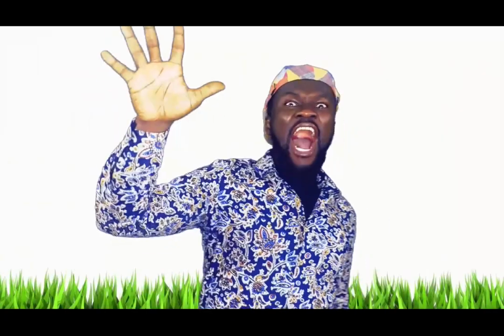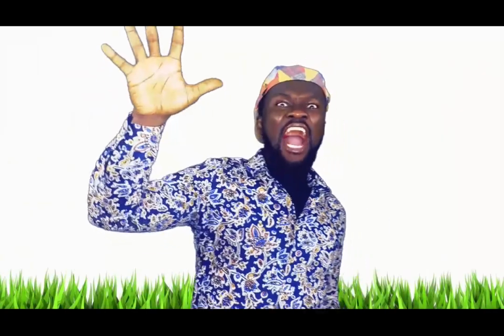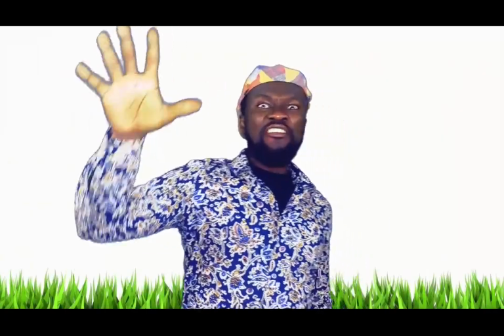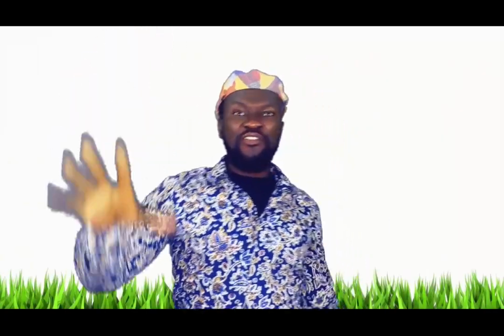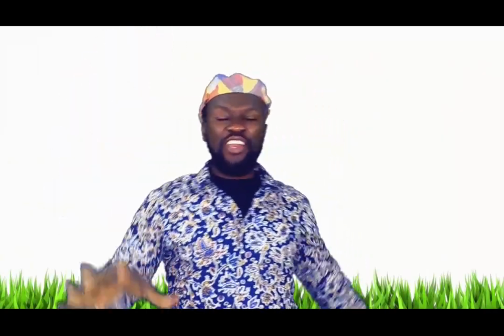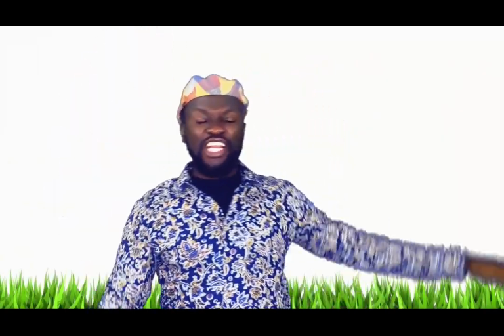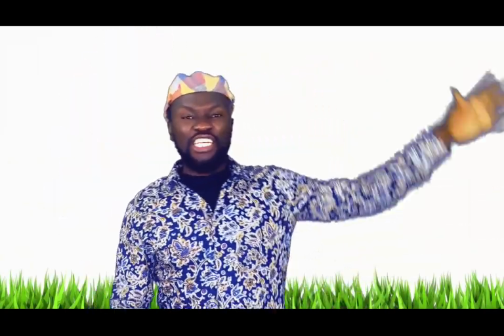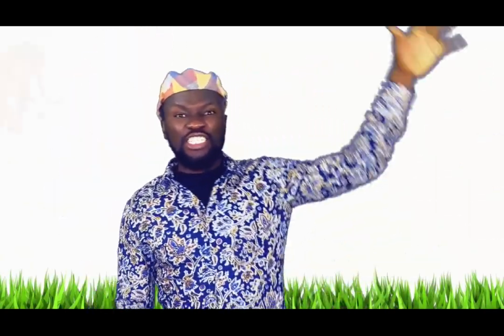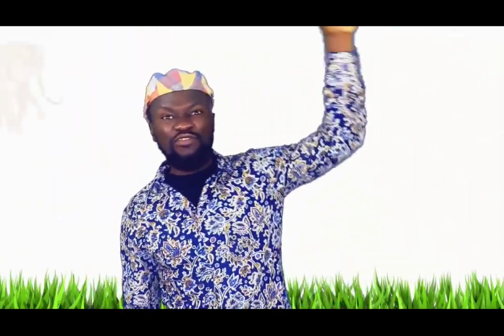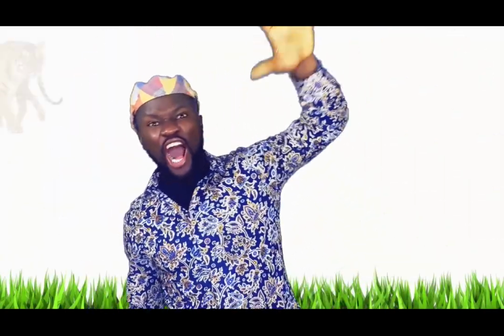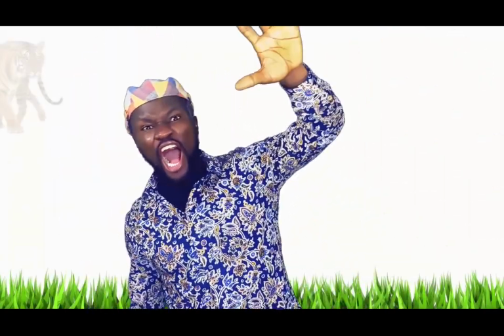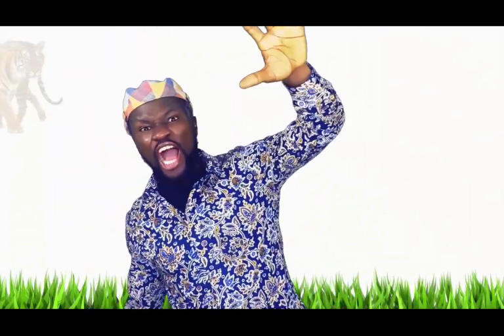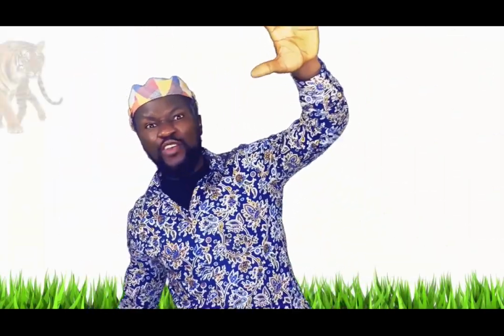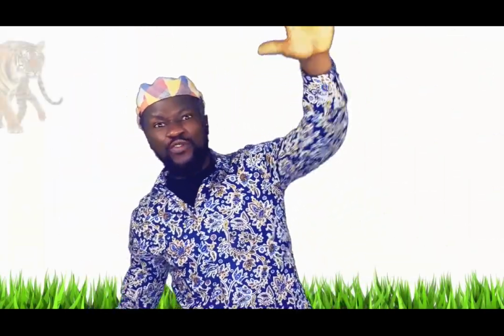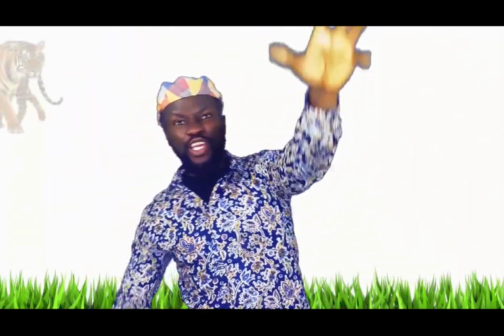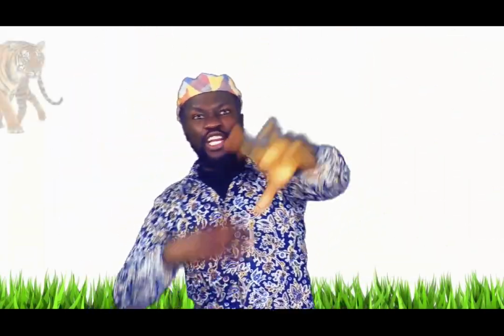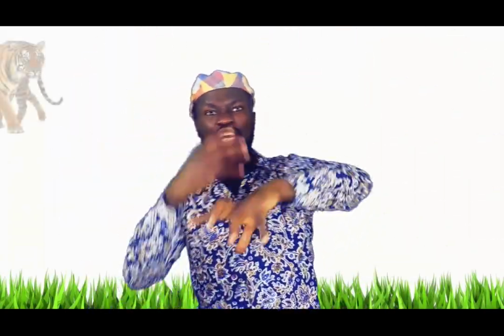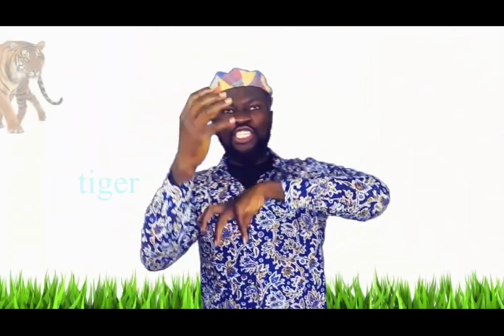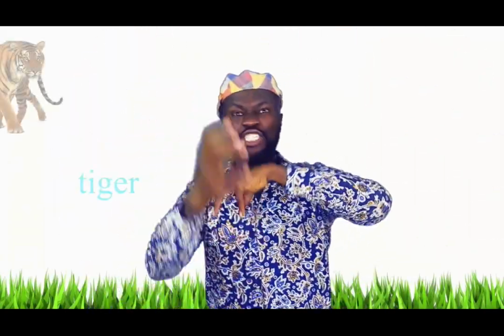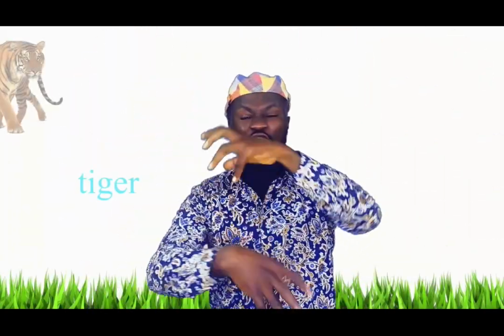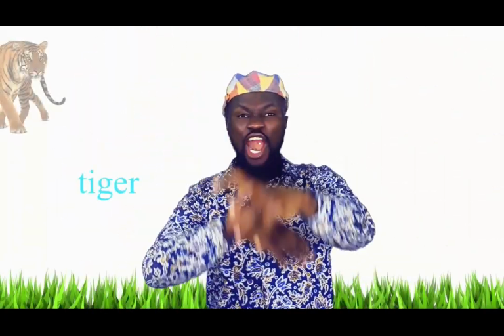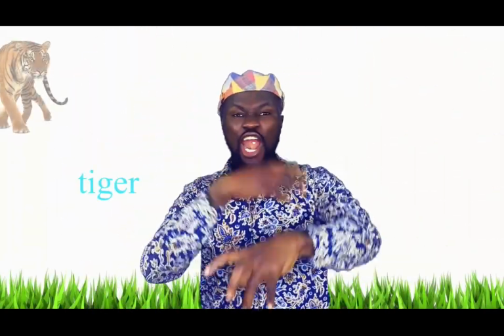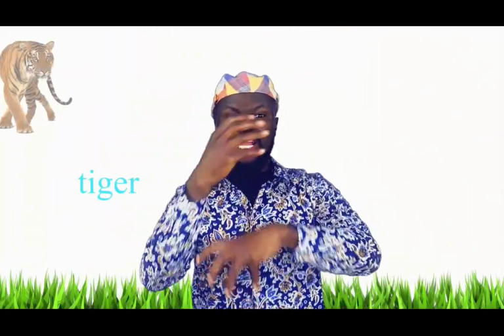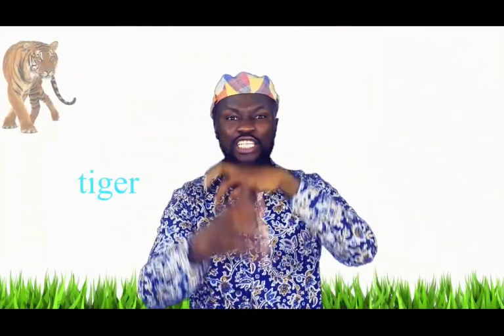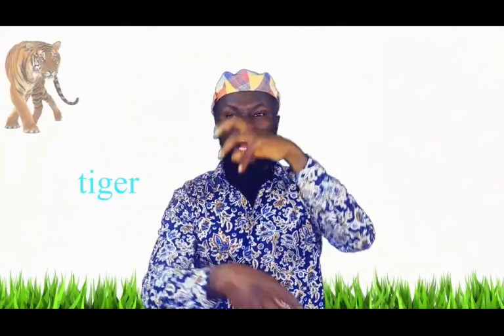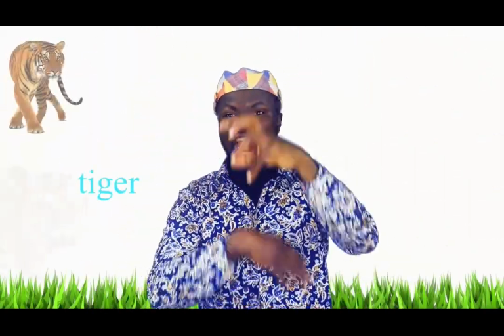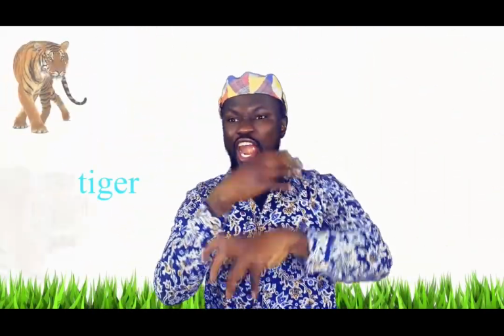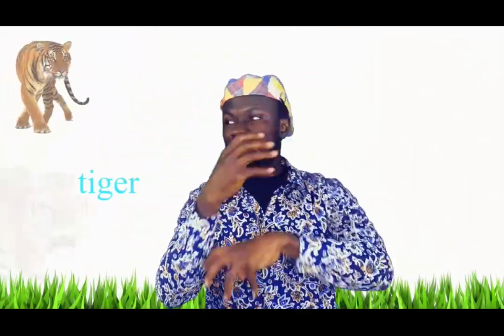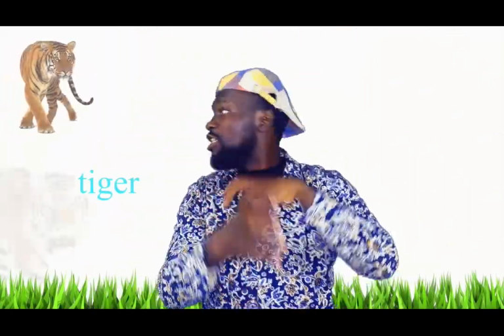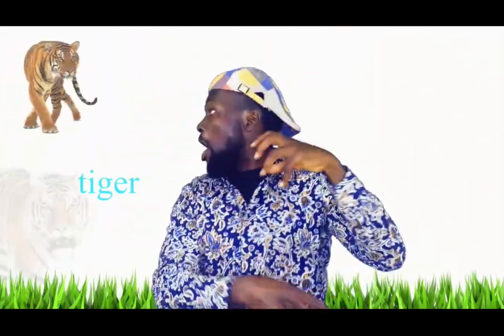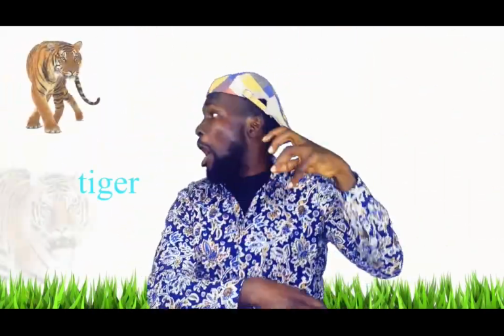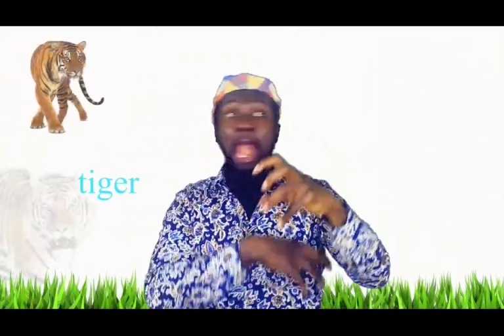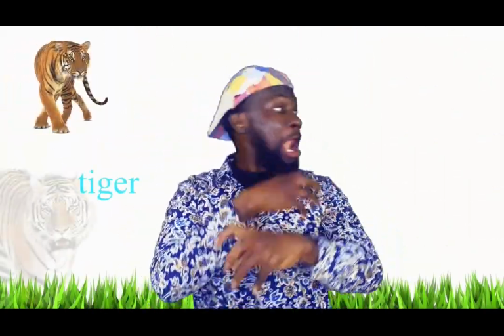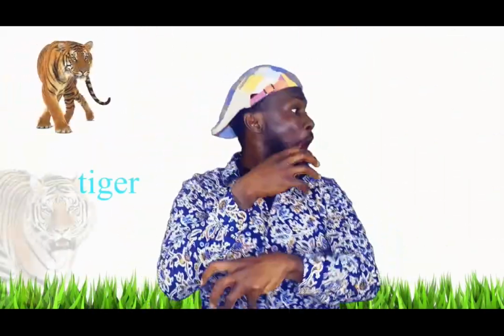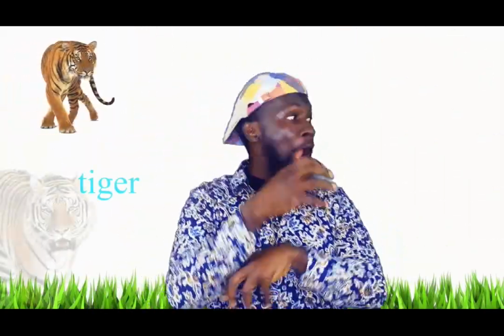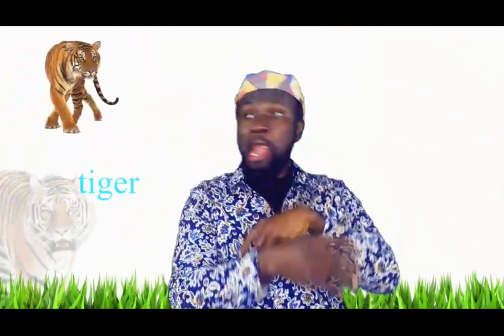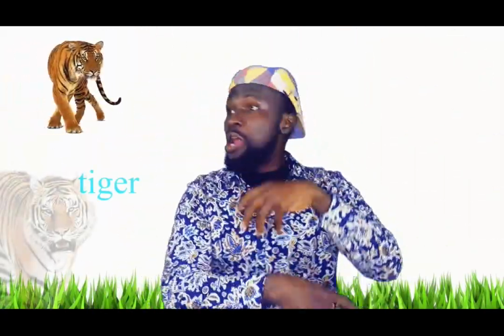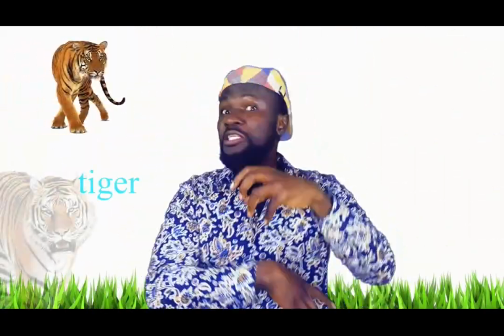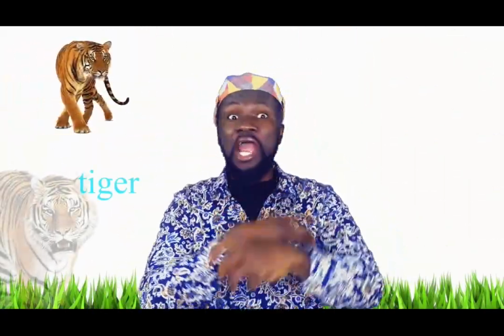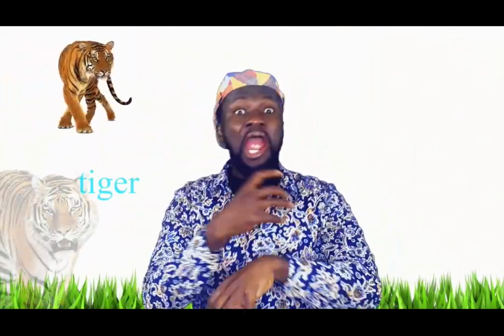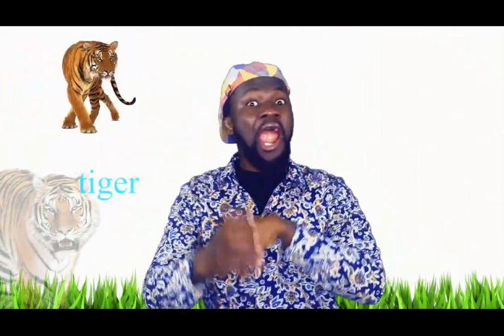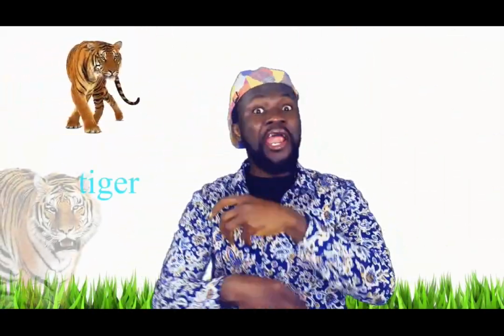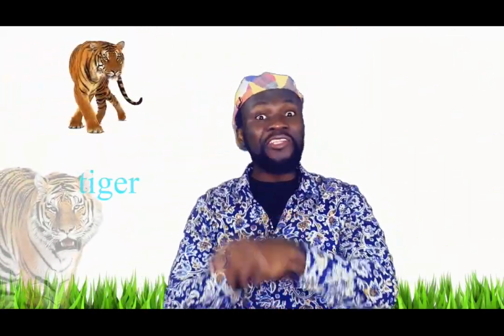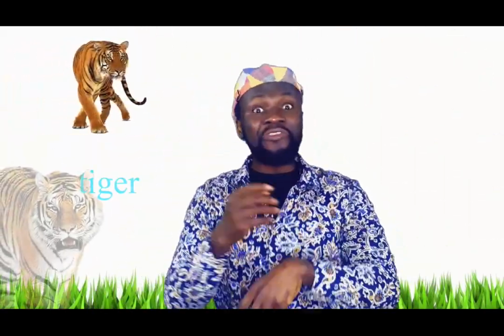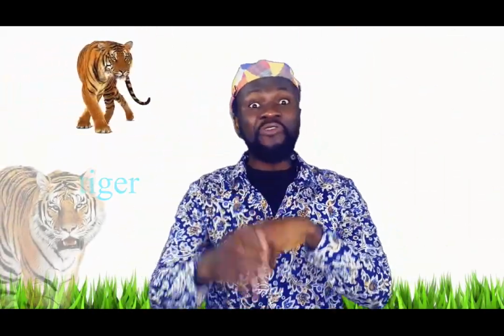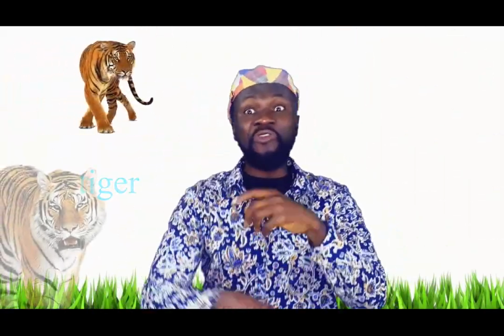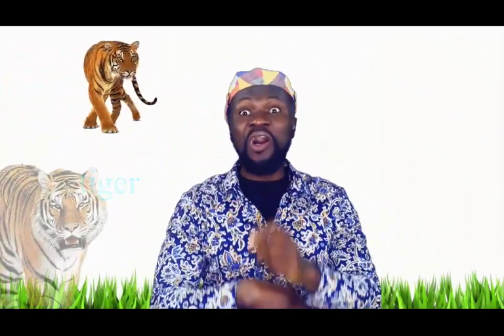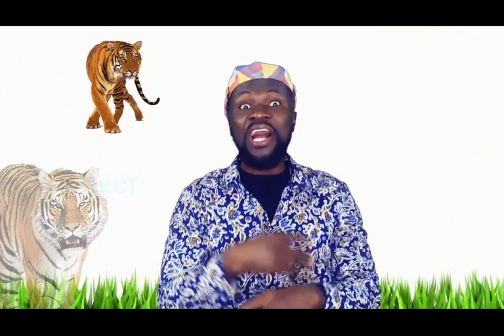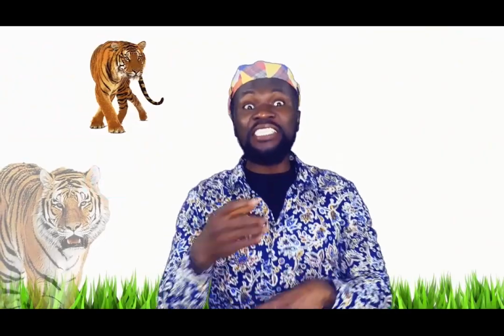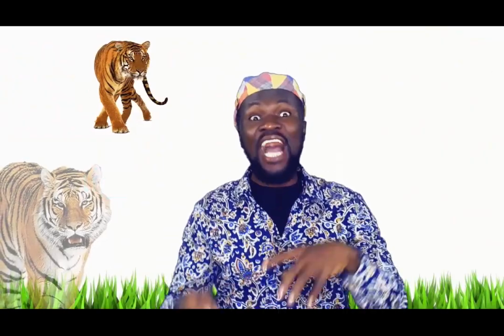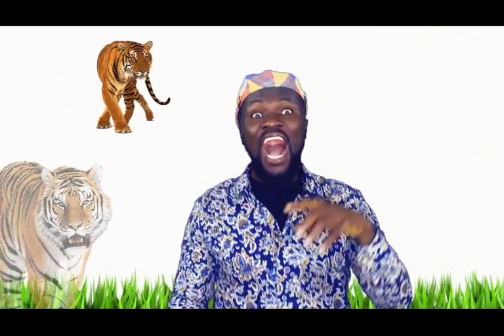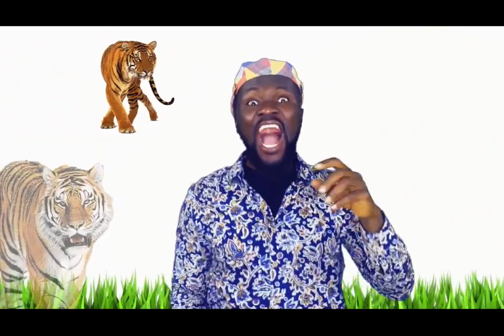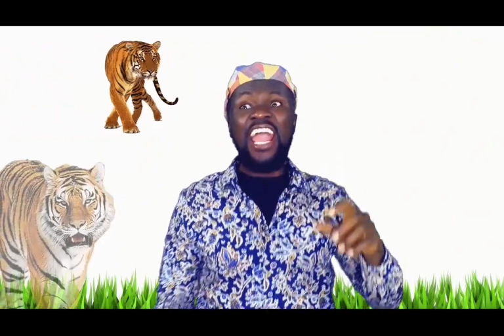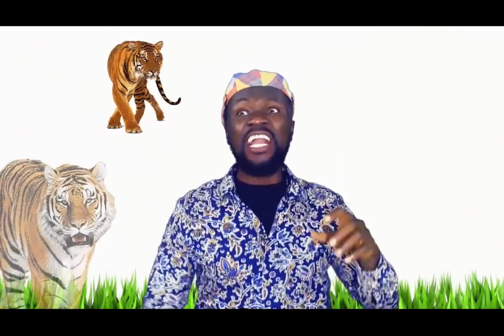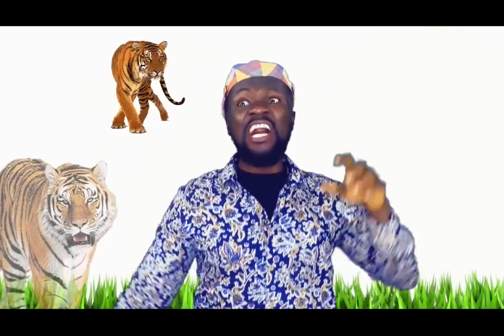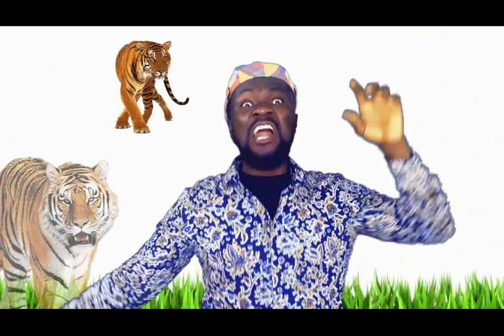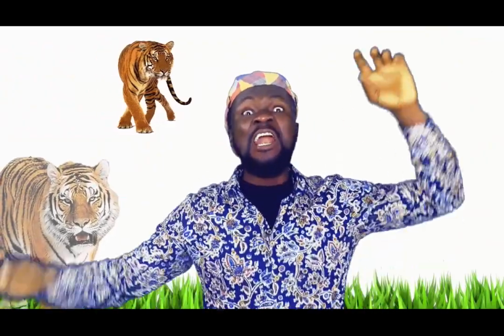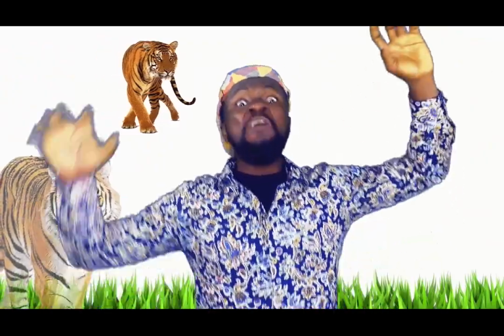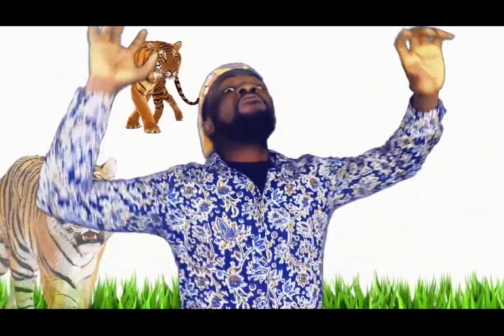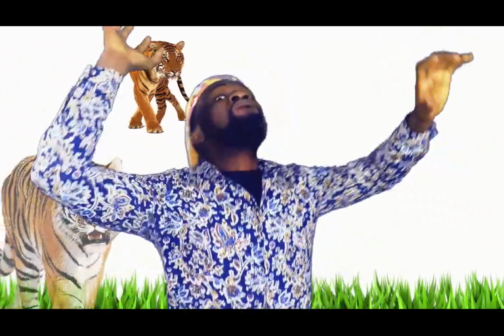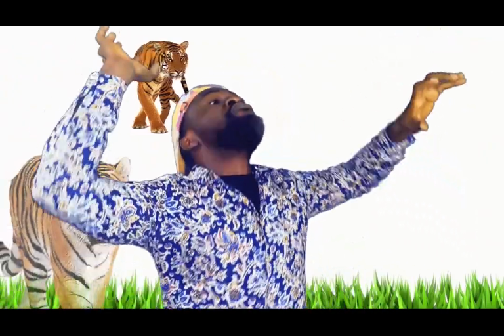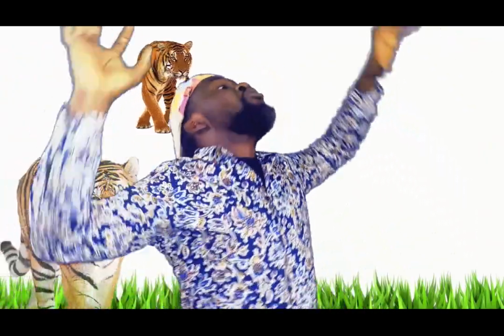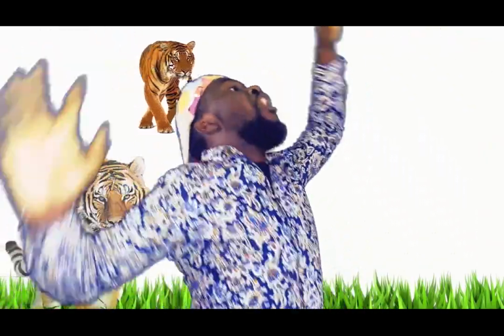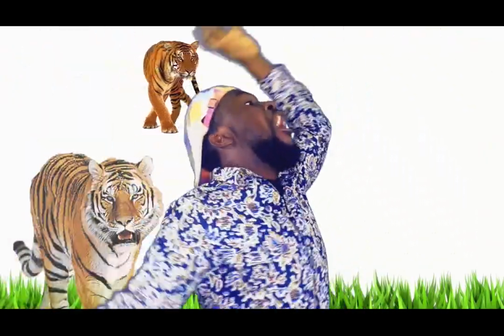Five fingers, five fingers, turn, turn, turn, turn to a tiger. Run!